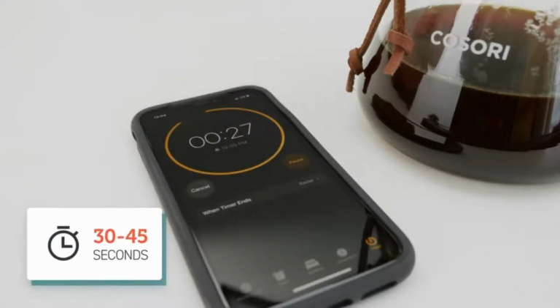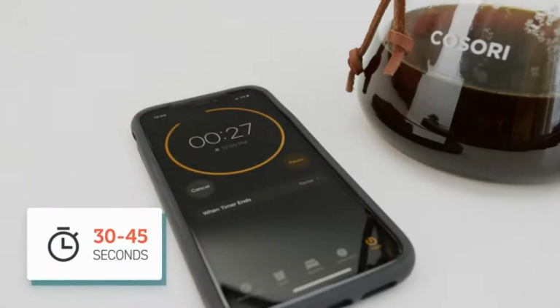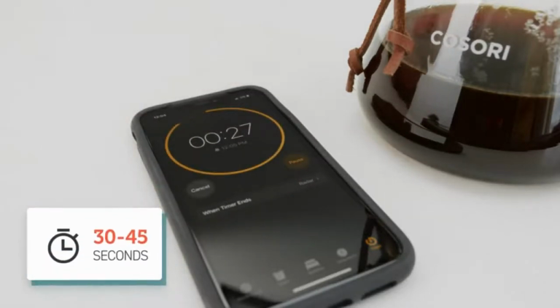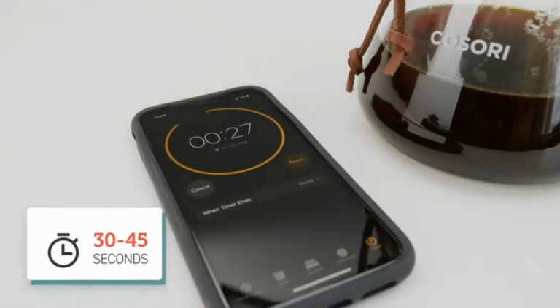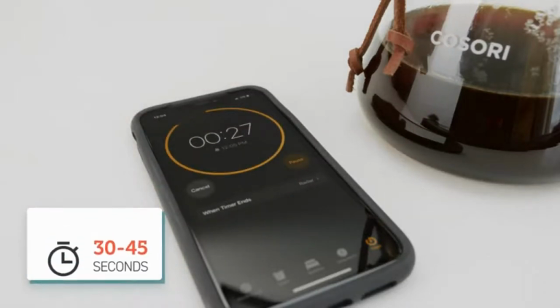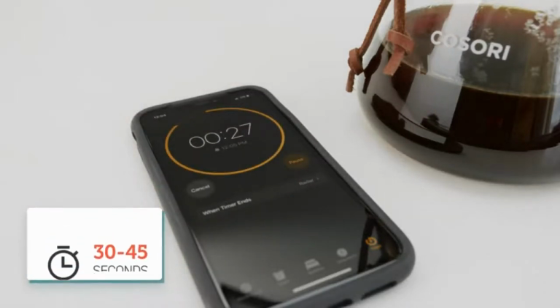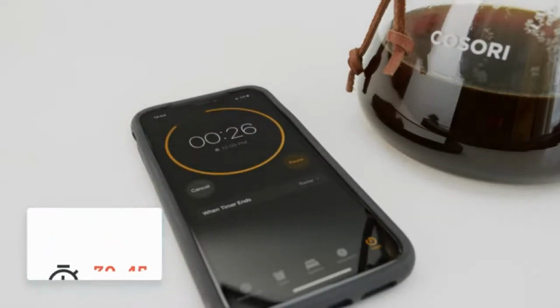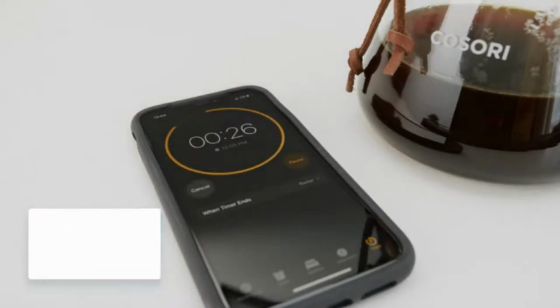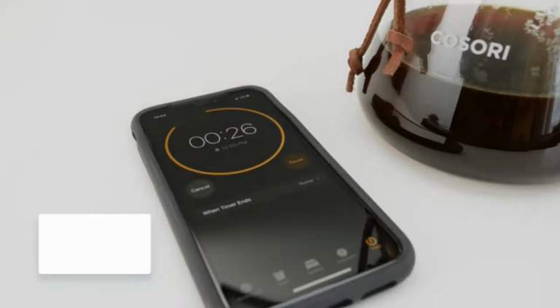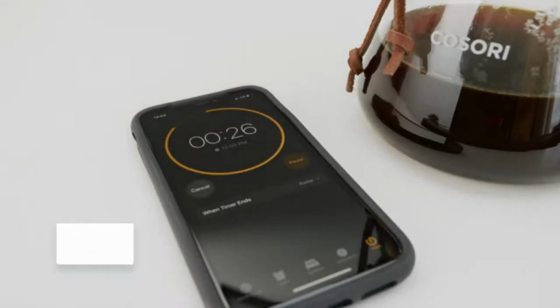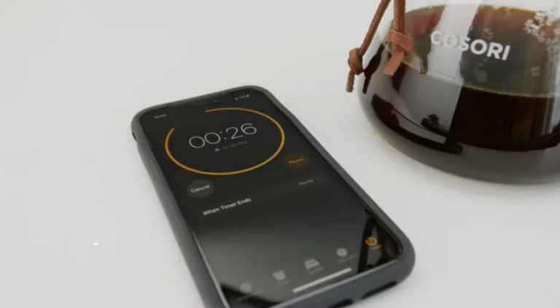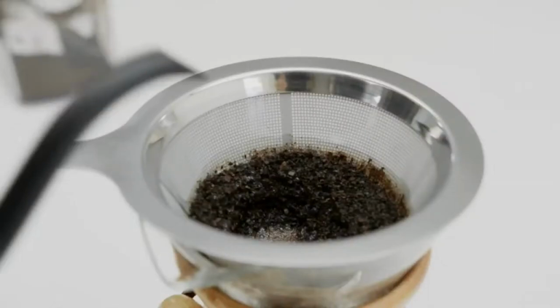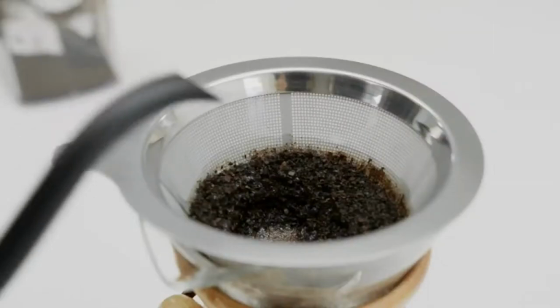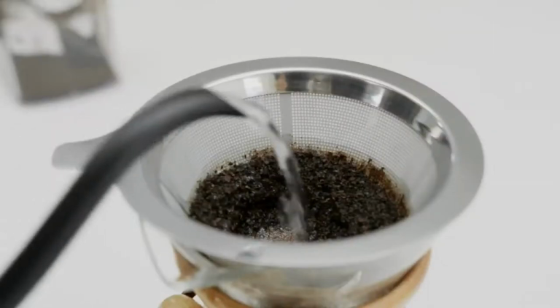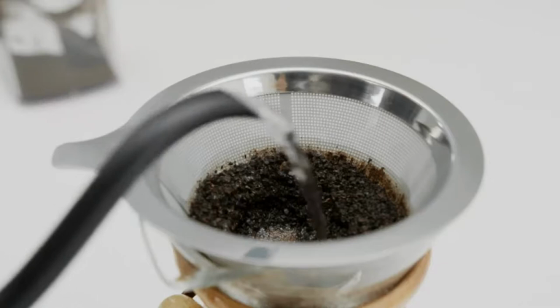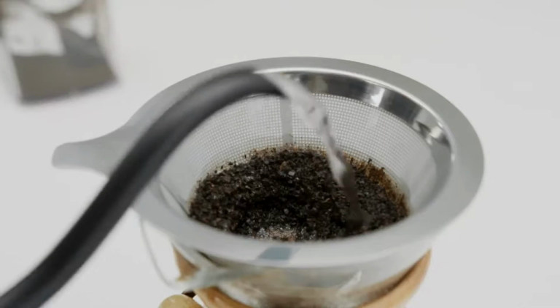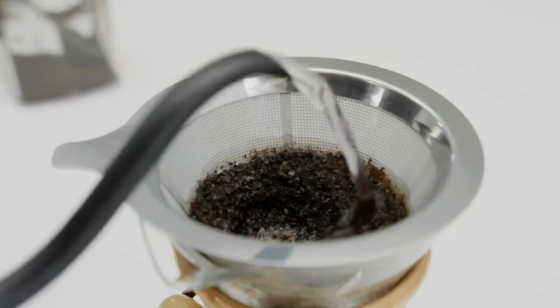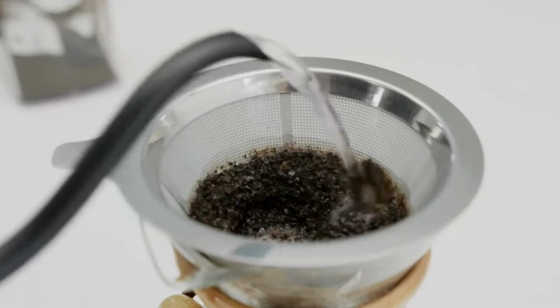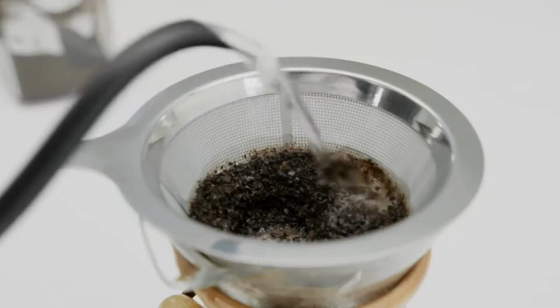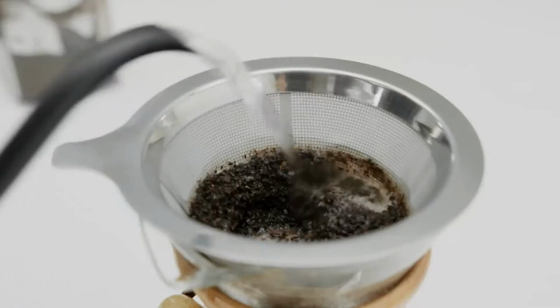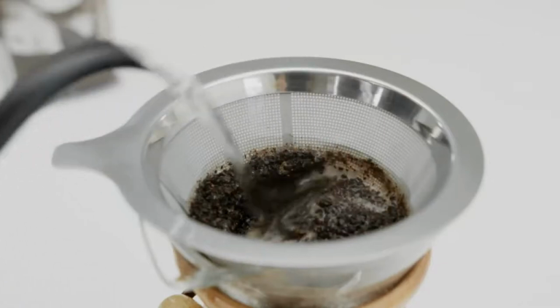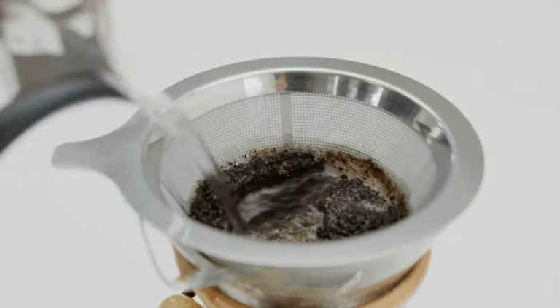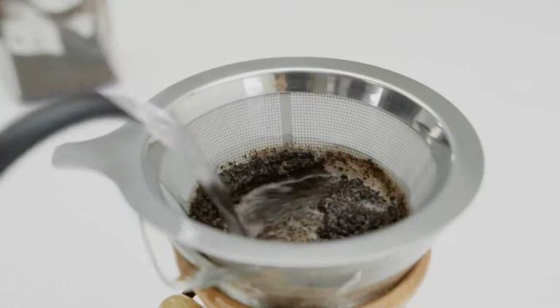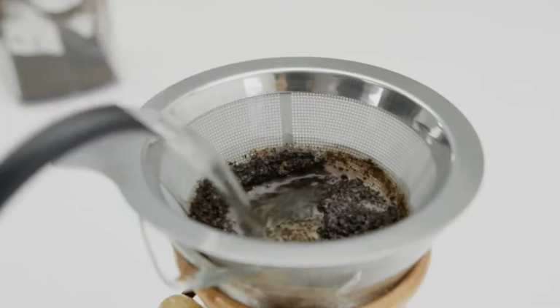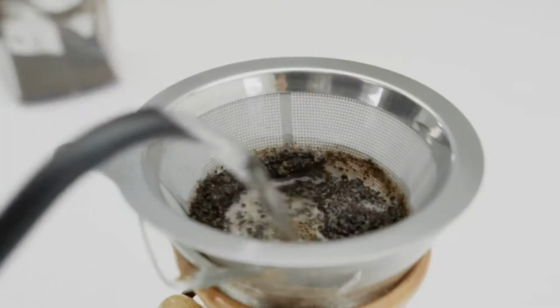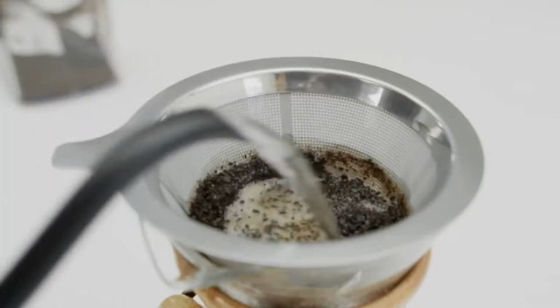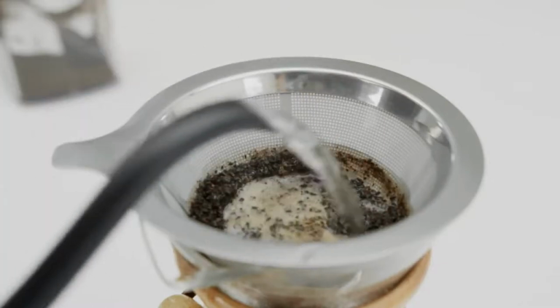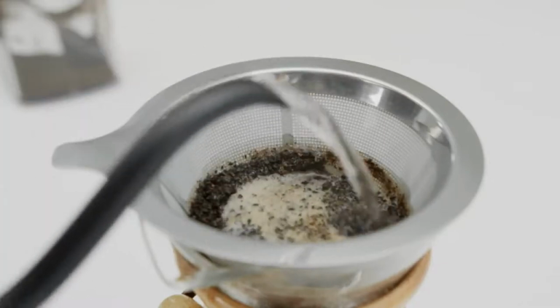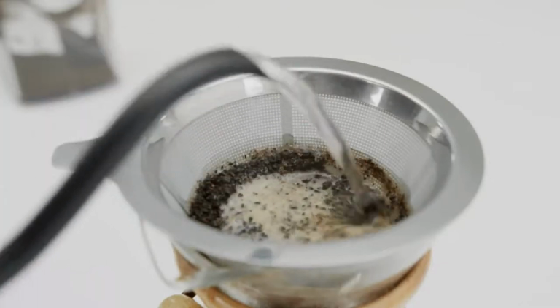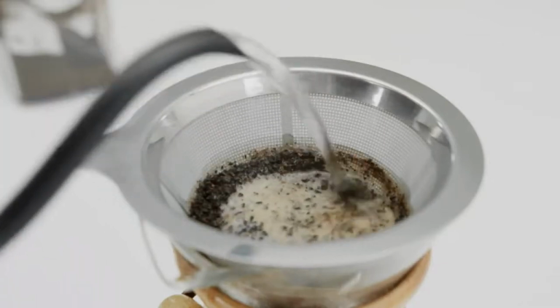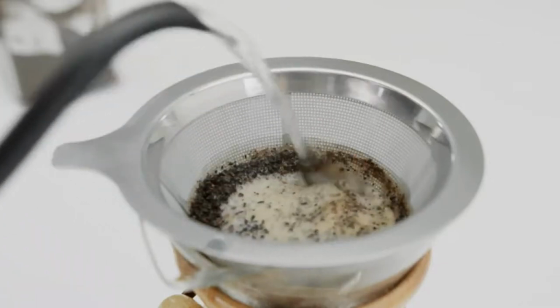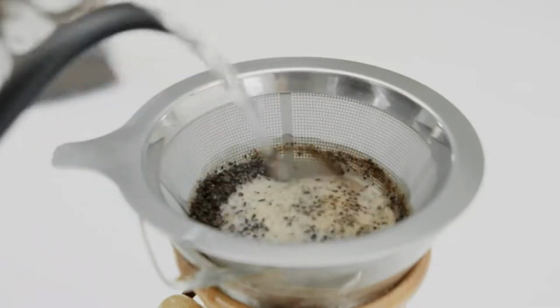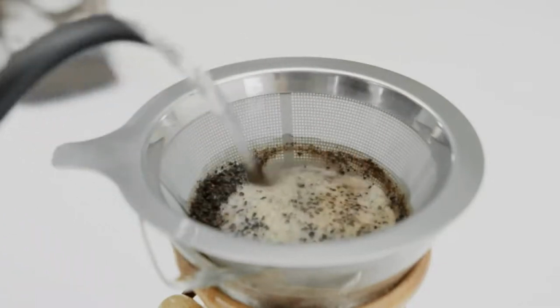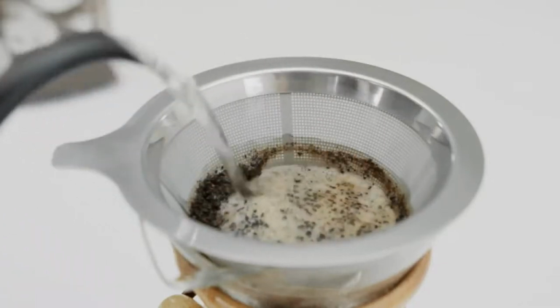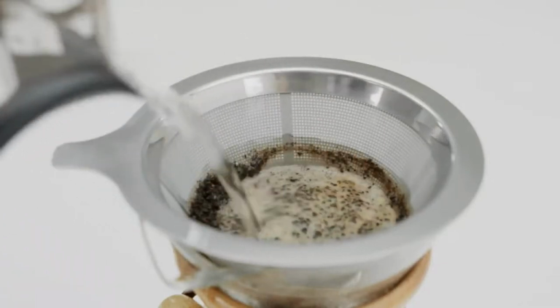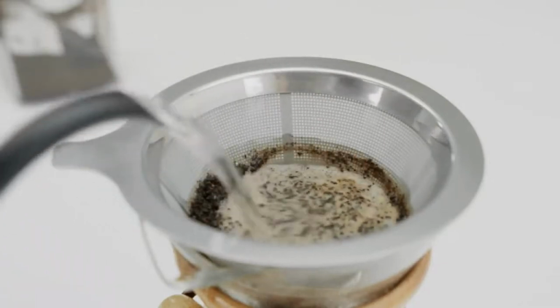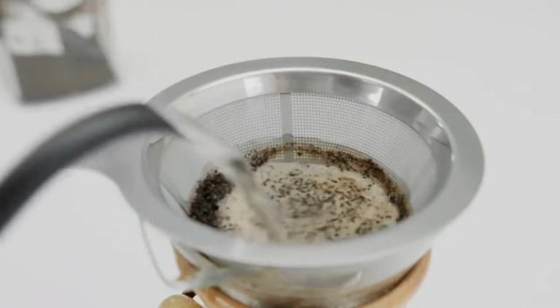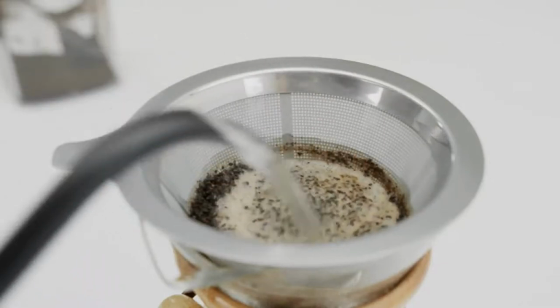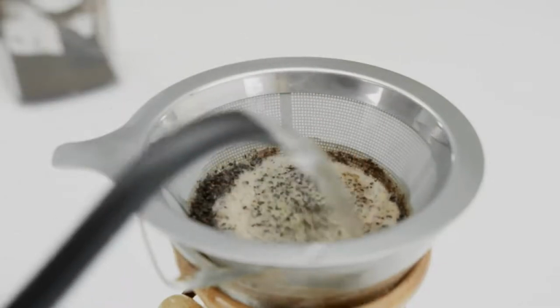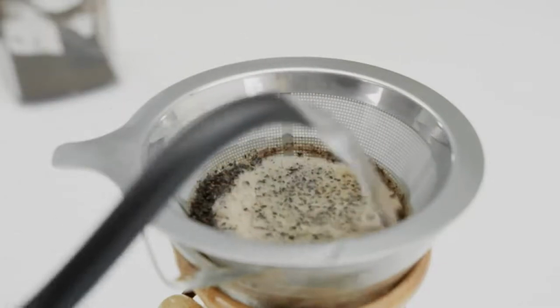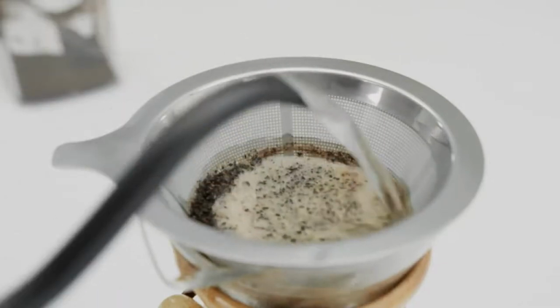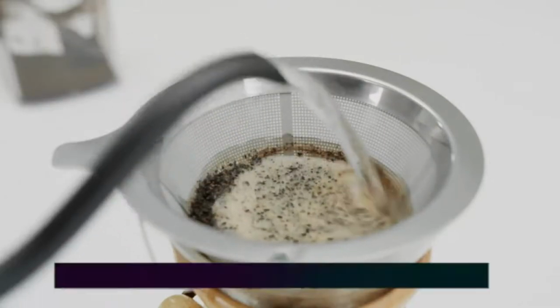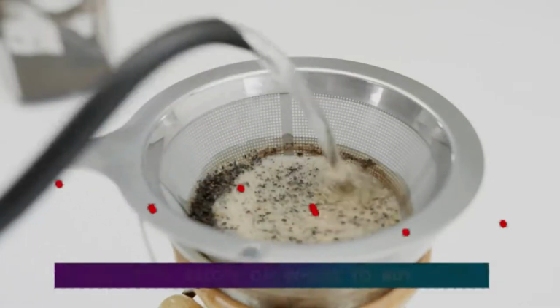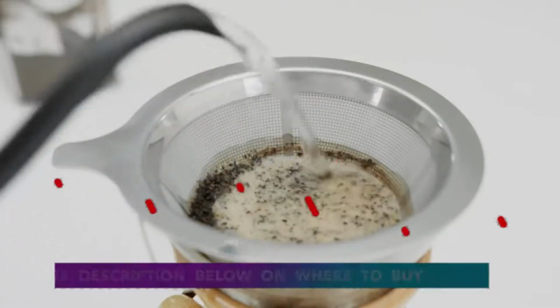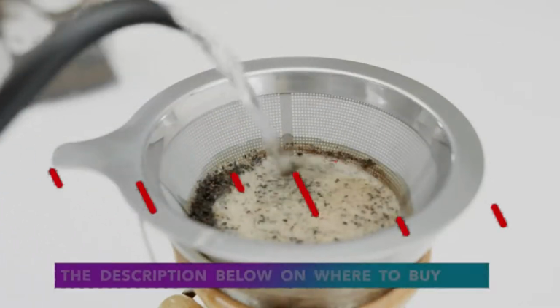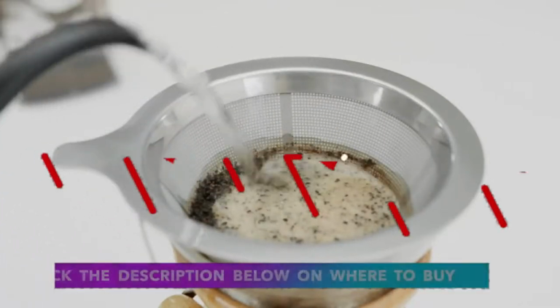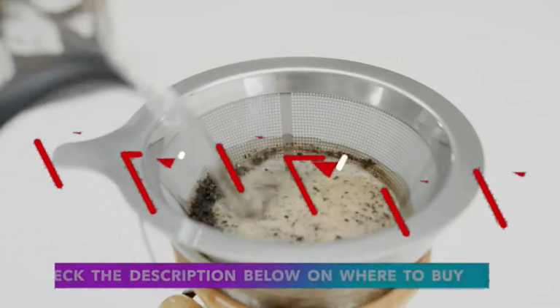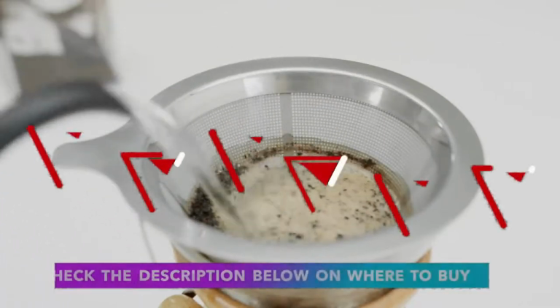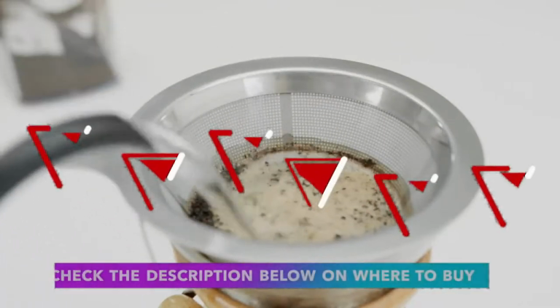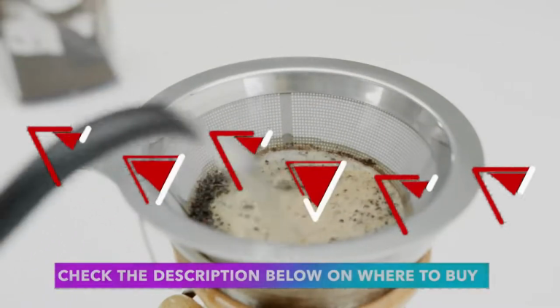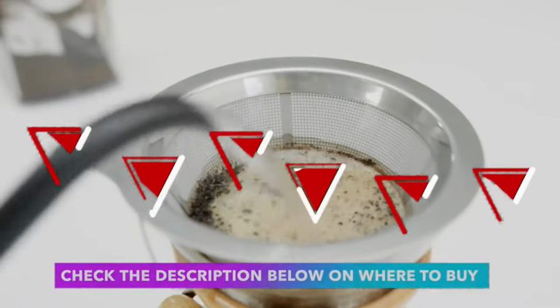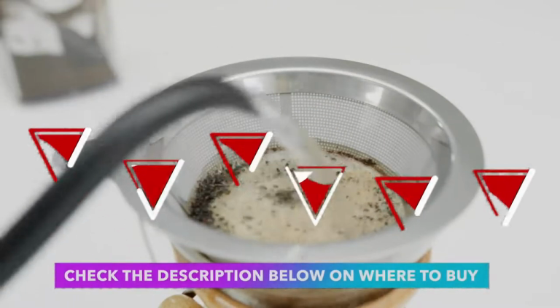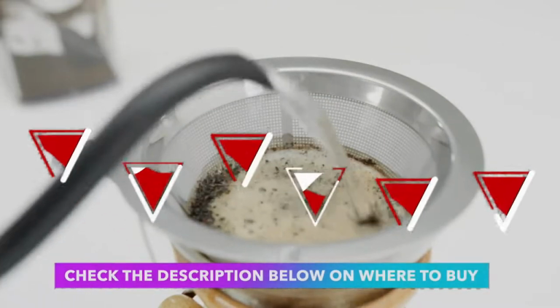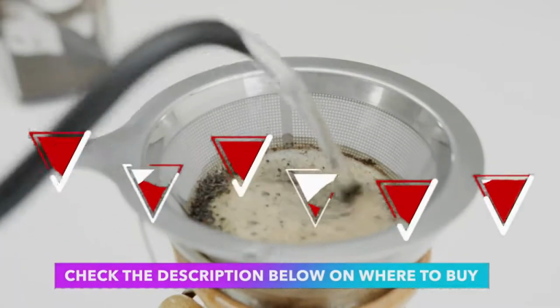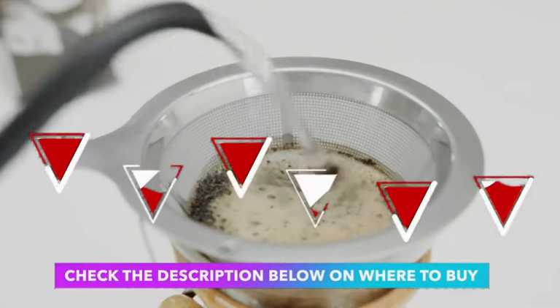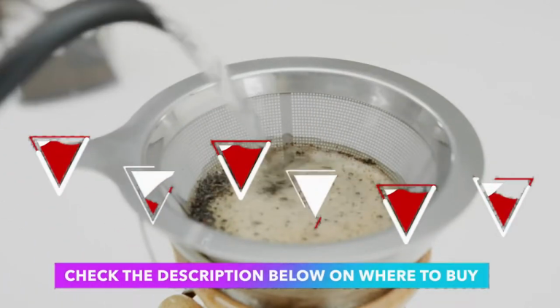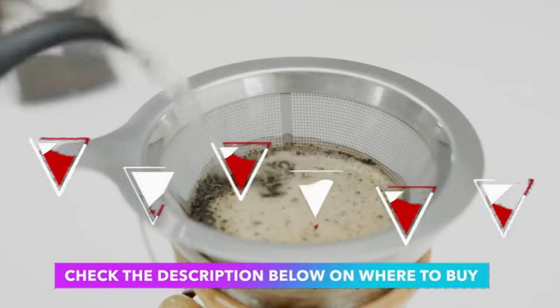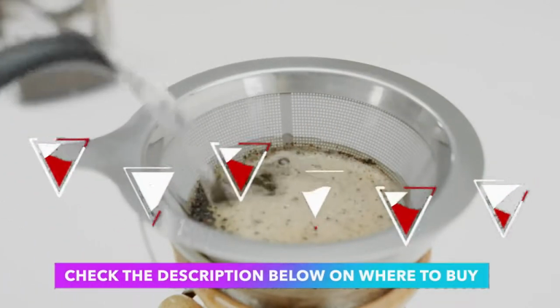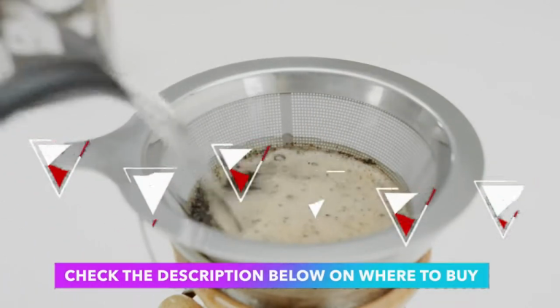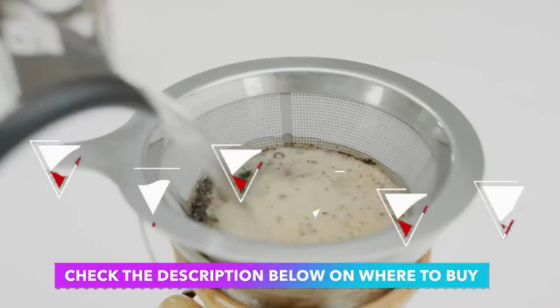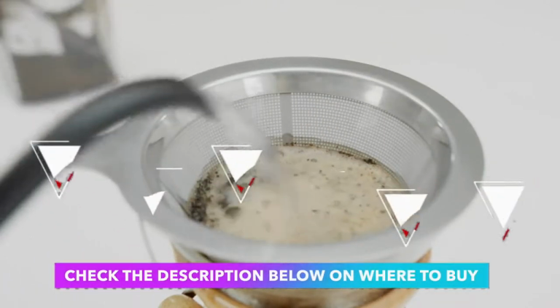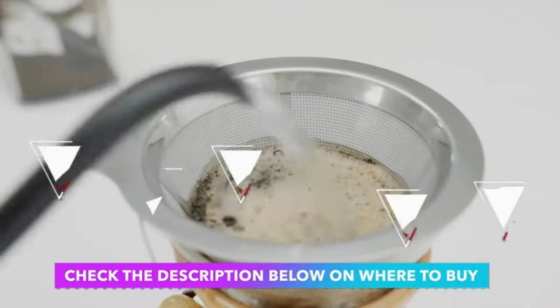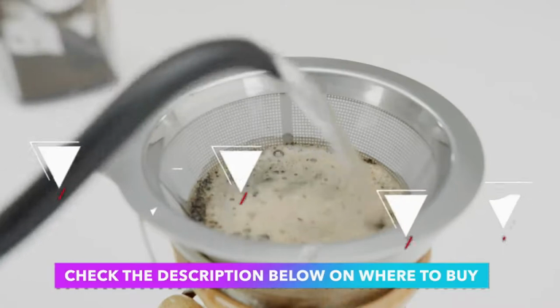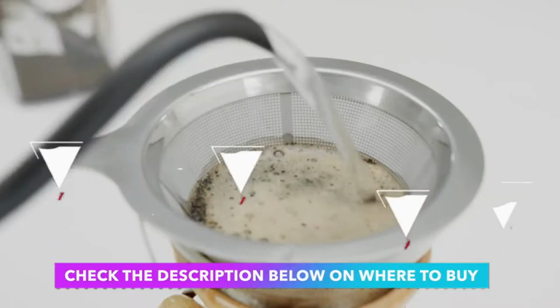Save more time to explore the delicate variation of coffee. Check the description below on where to buy it.